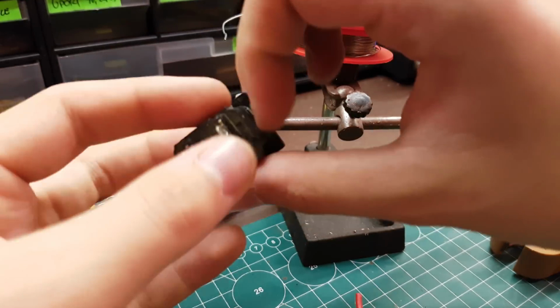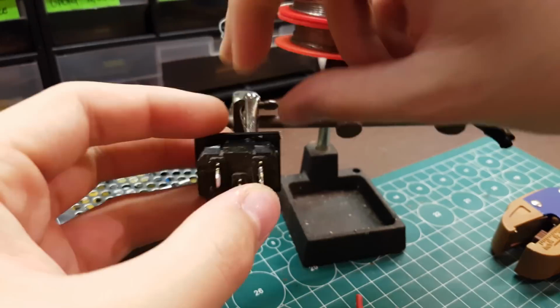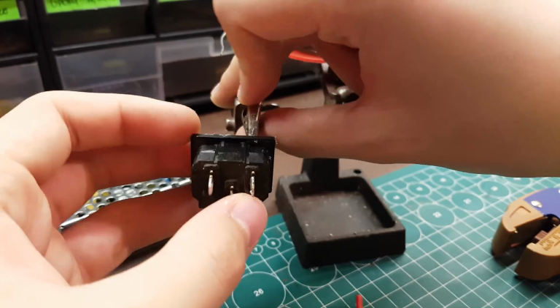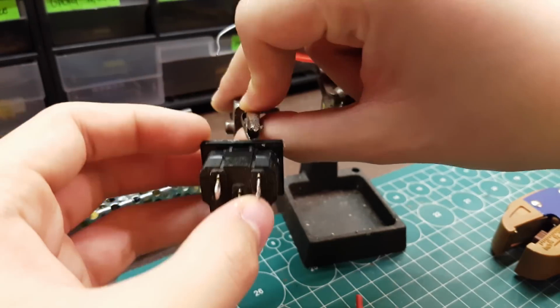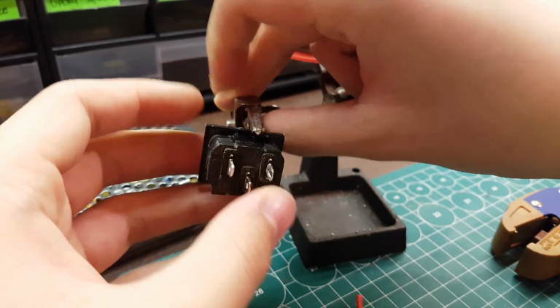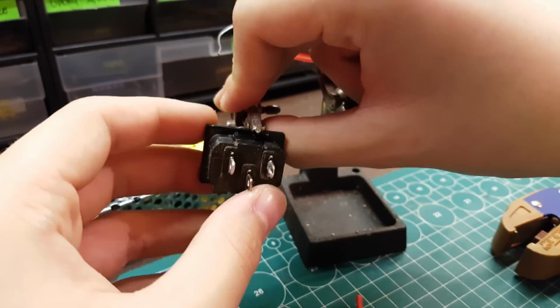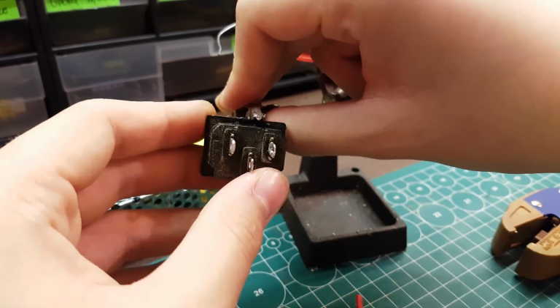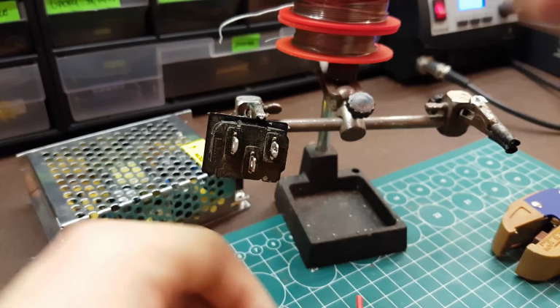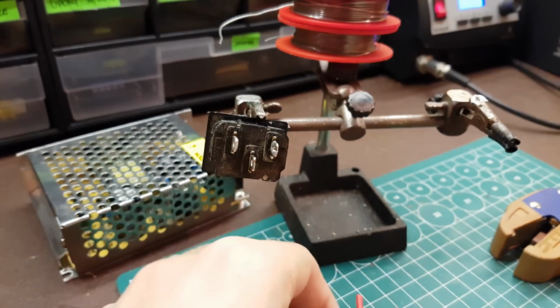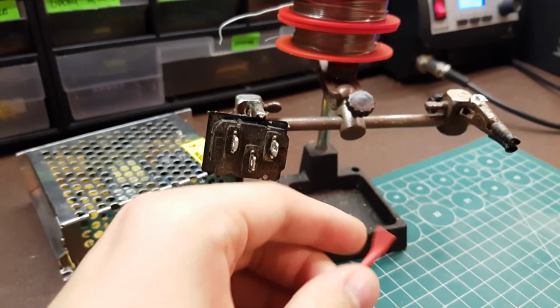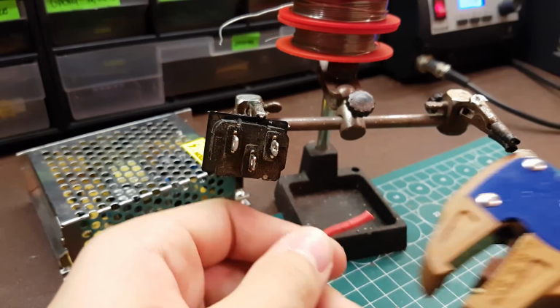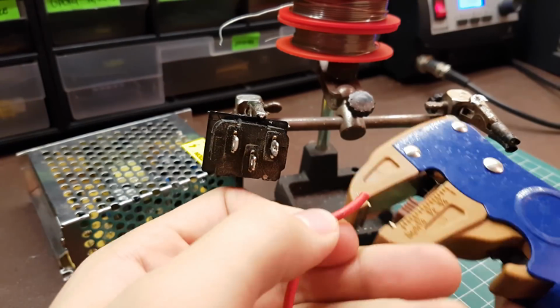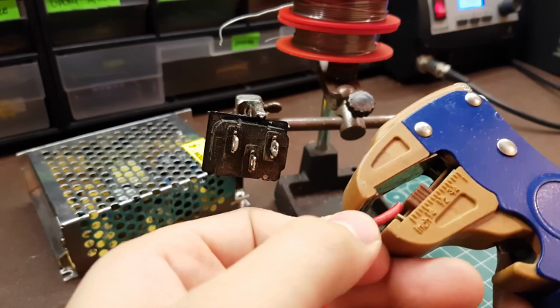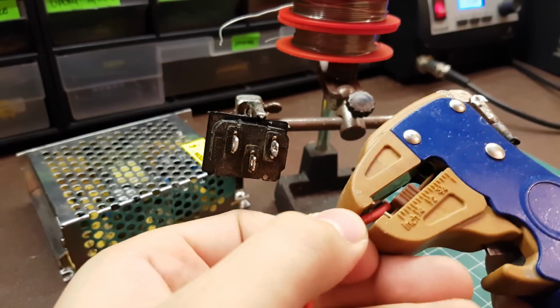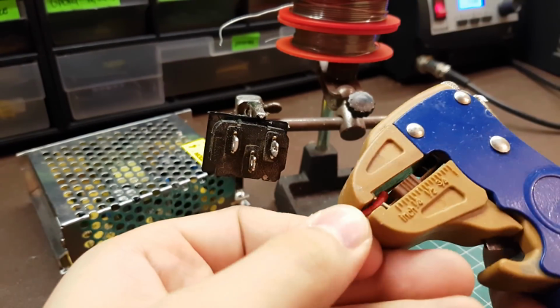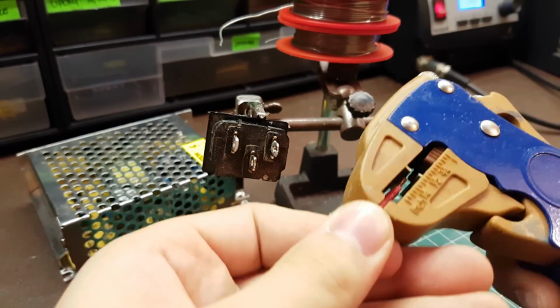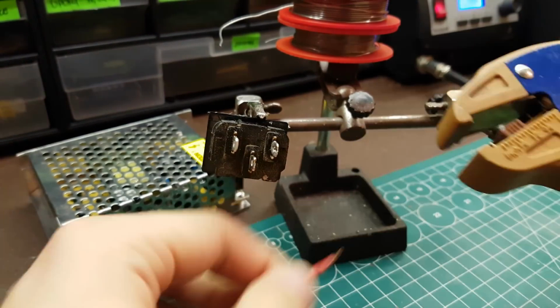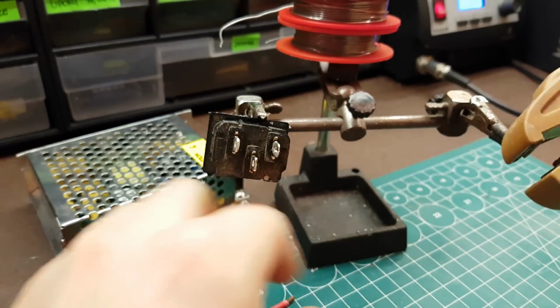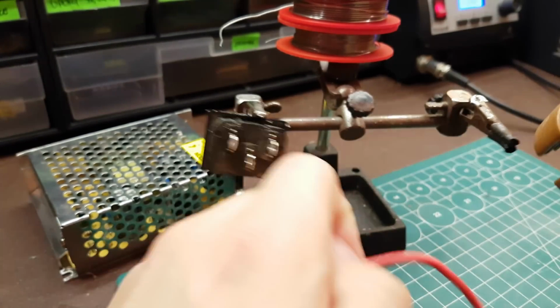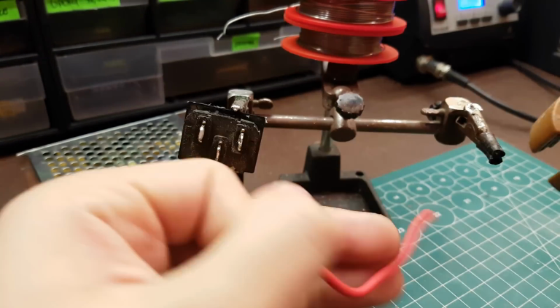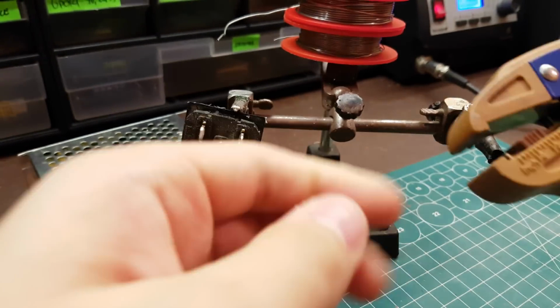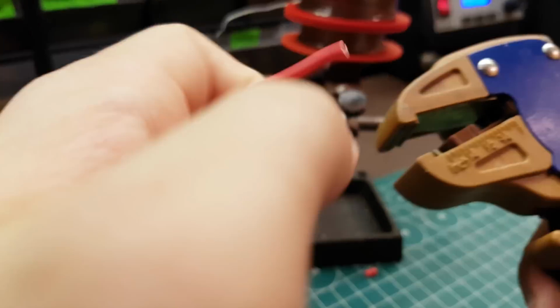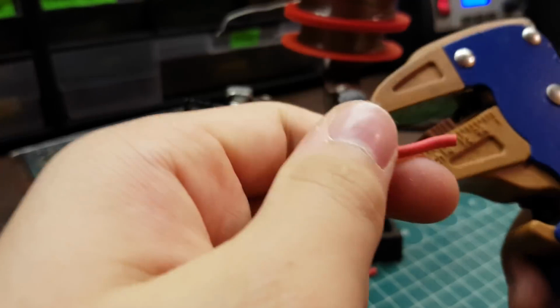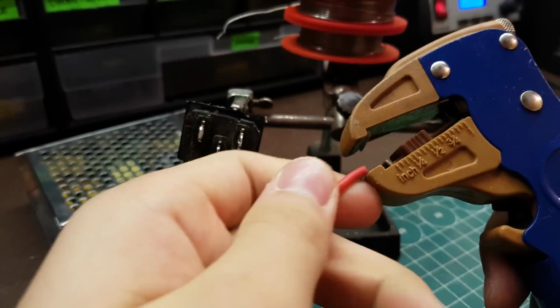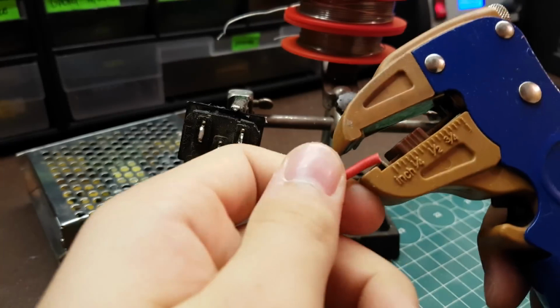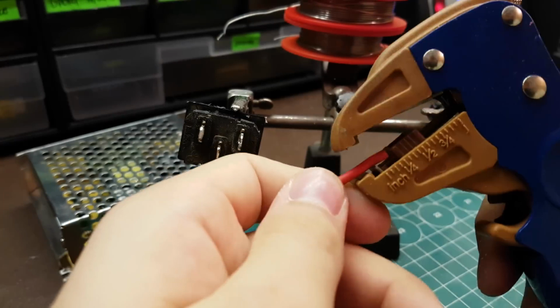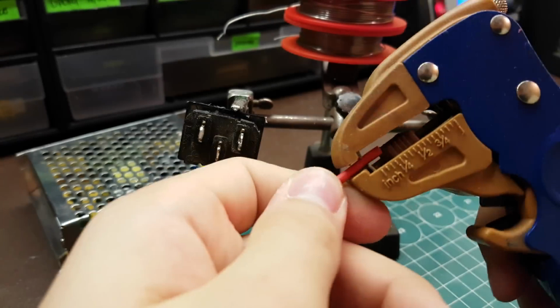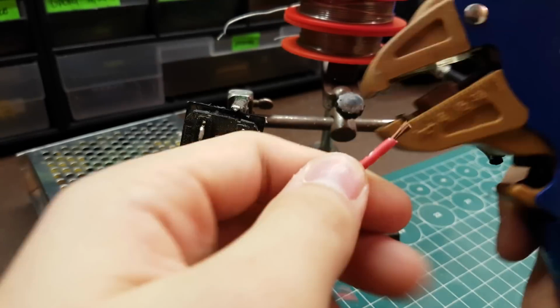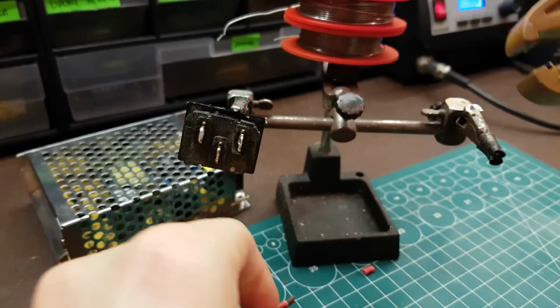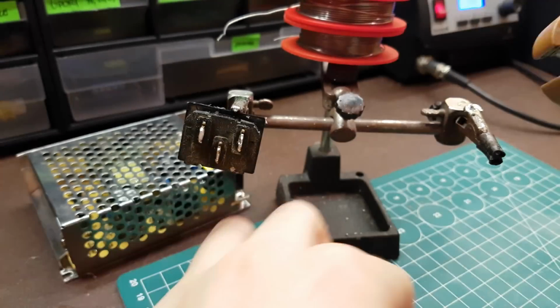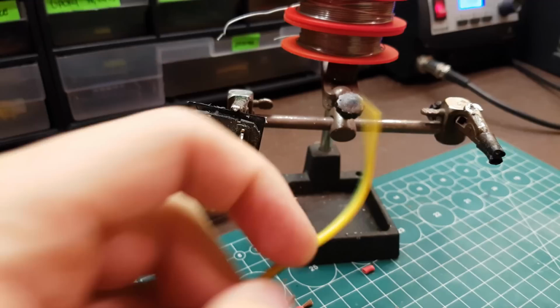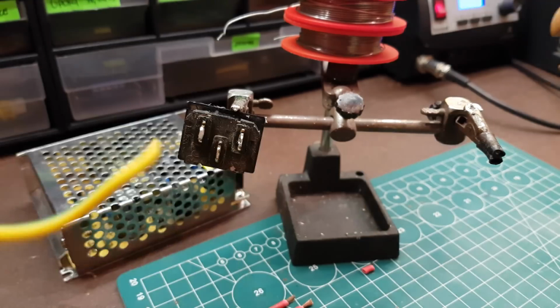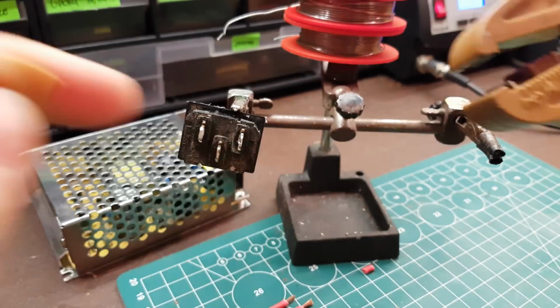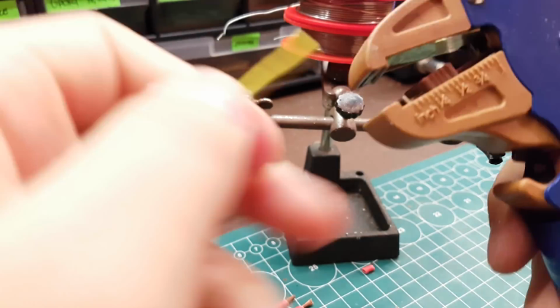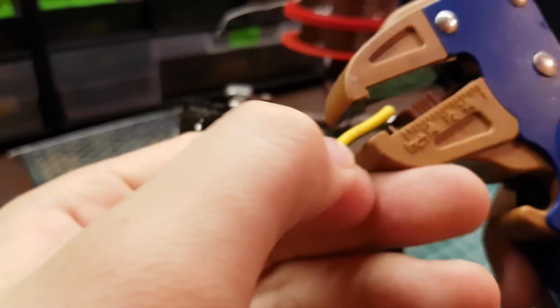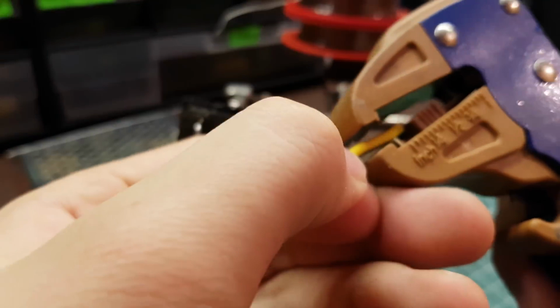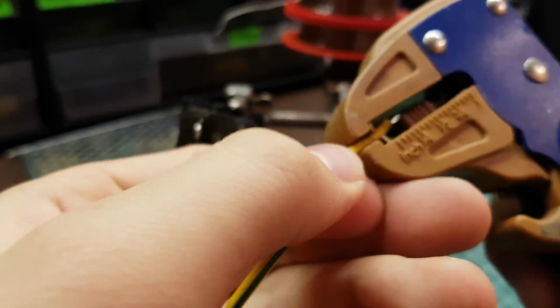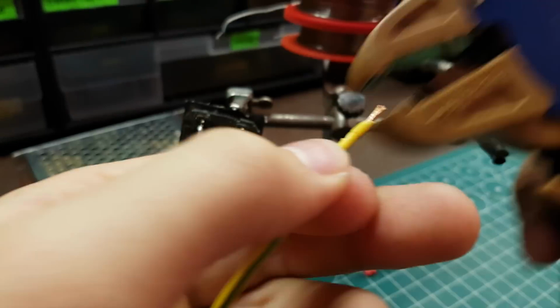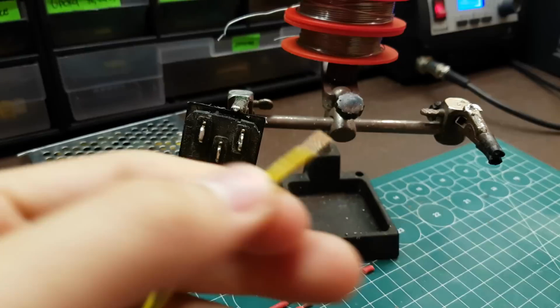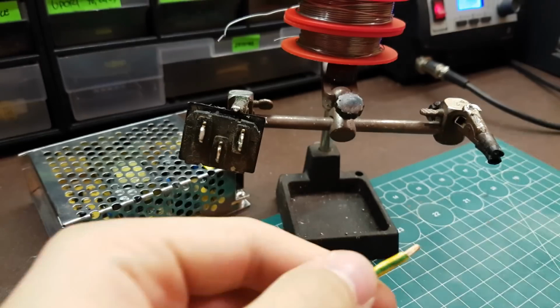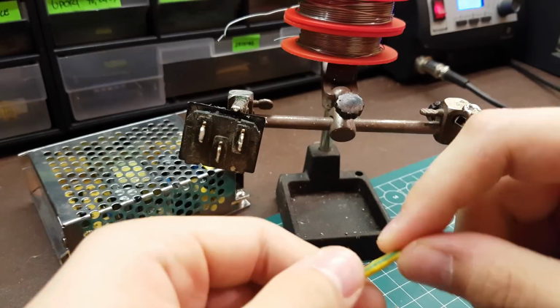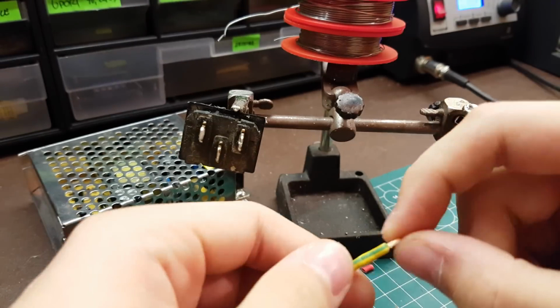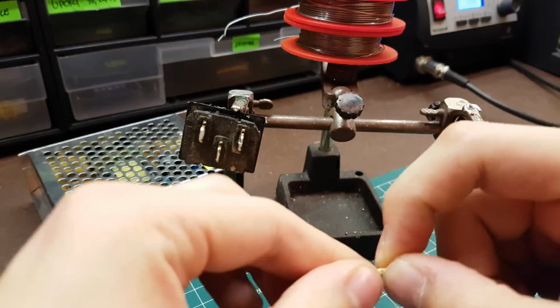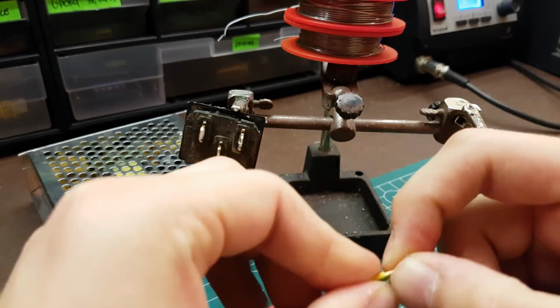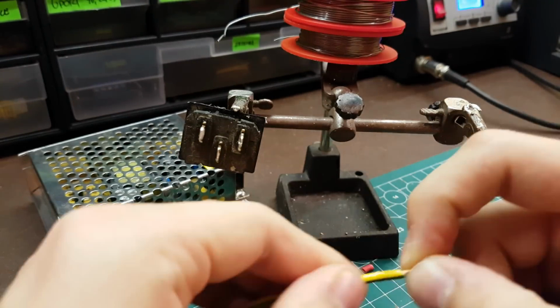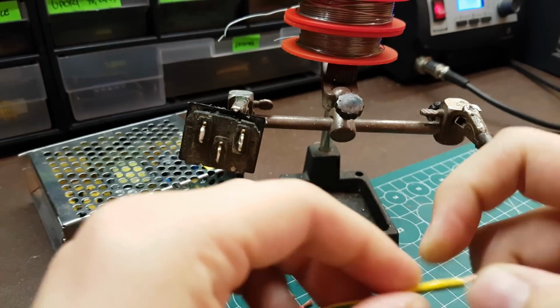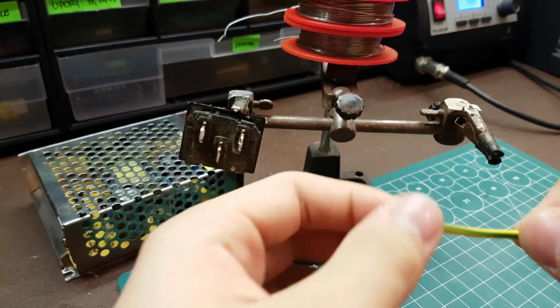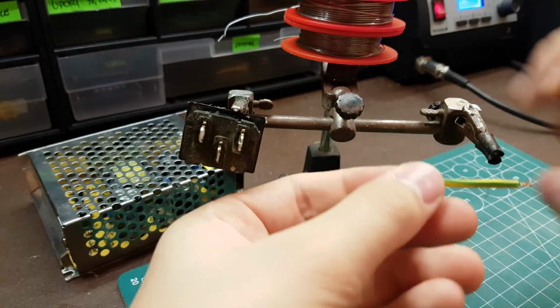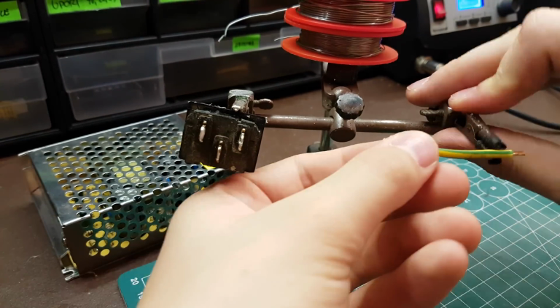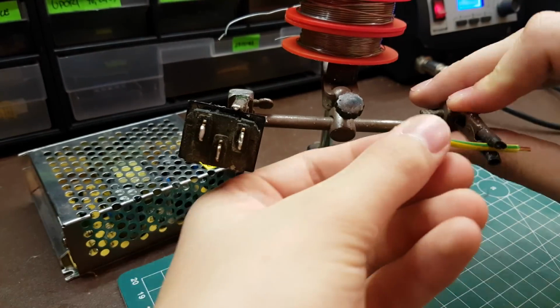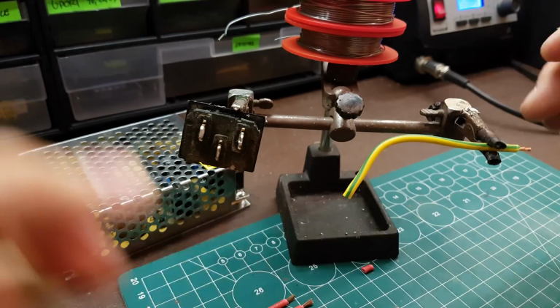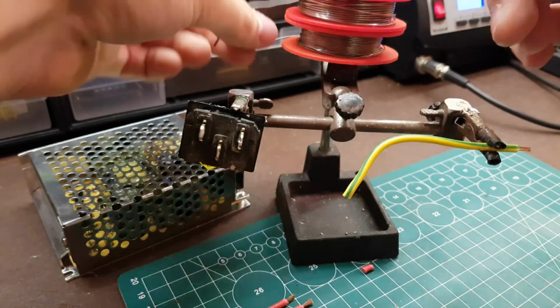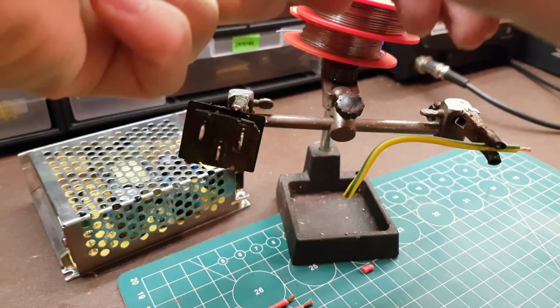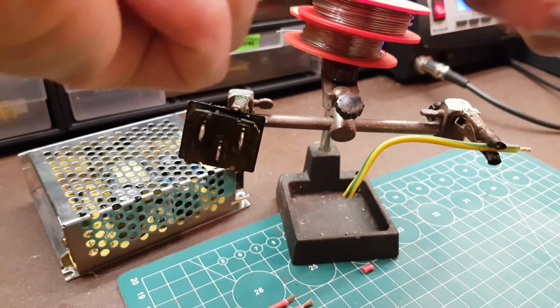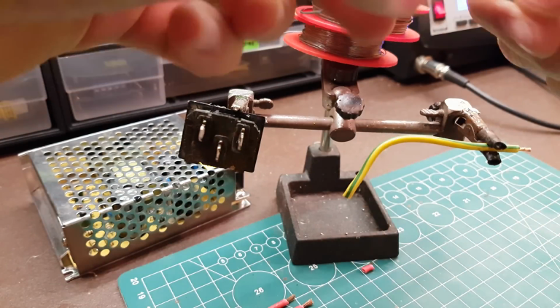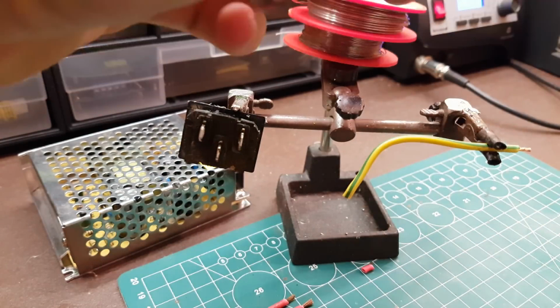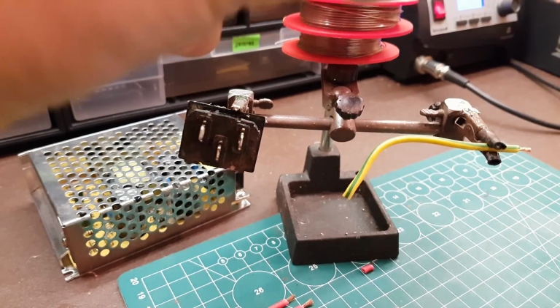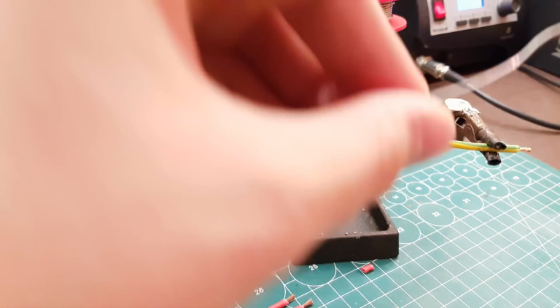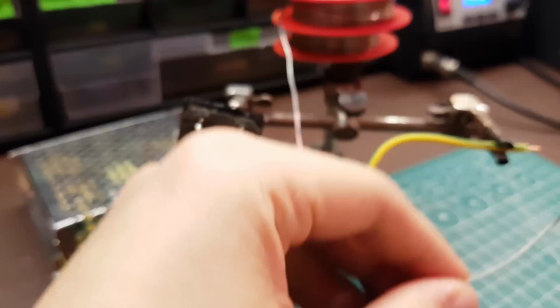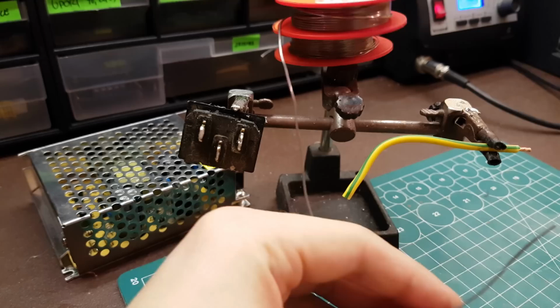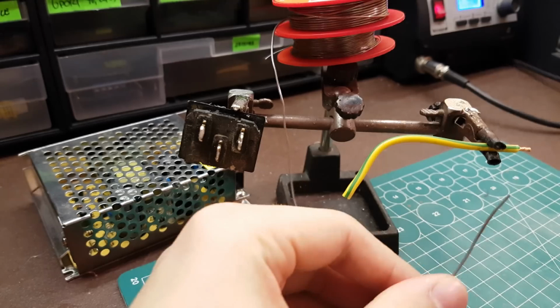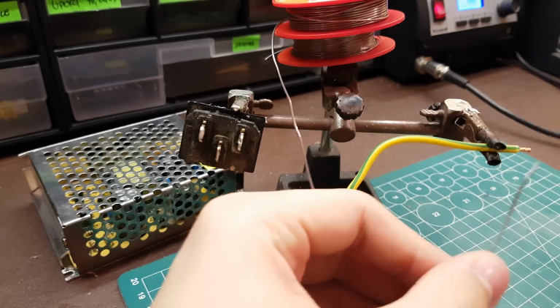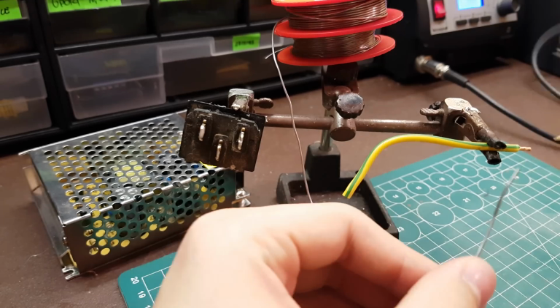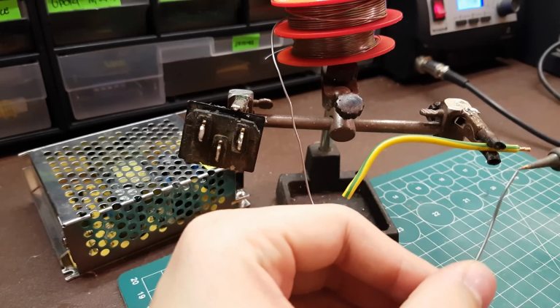The first step was to prepare the power supply. For this we need to solder wires to the AC connector.